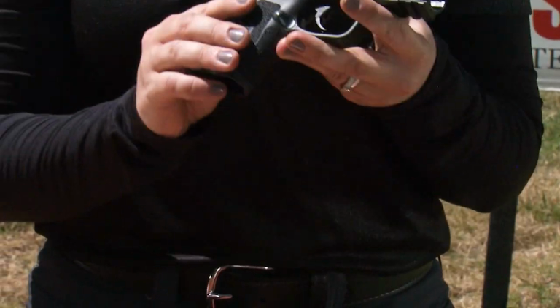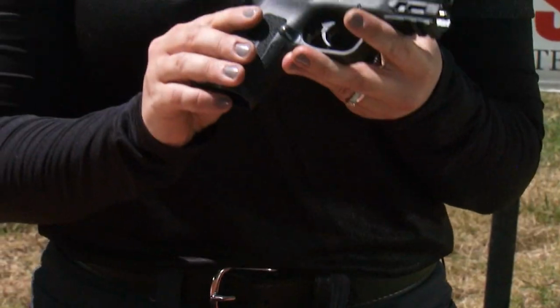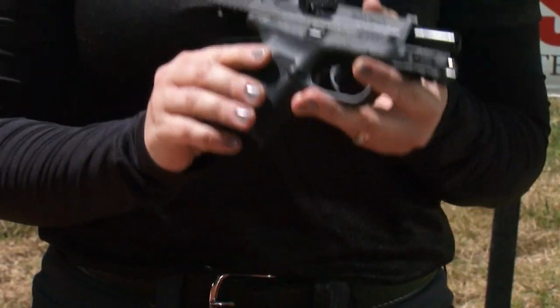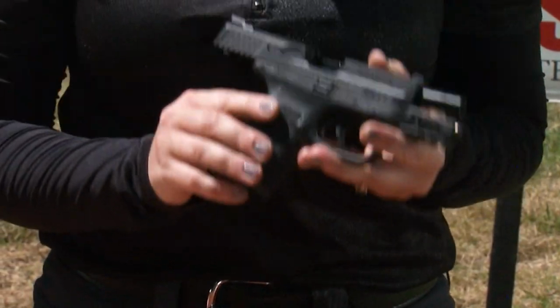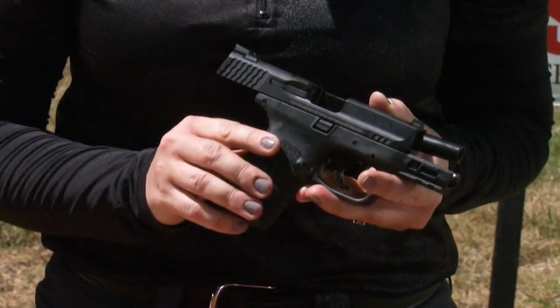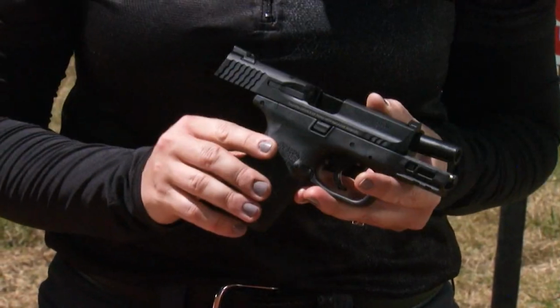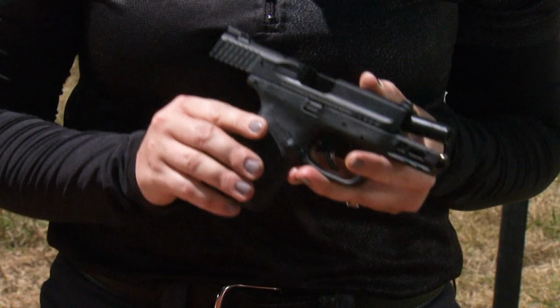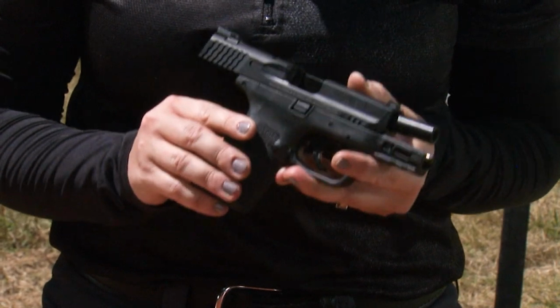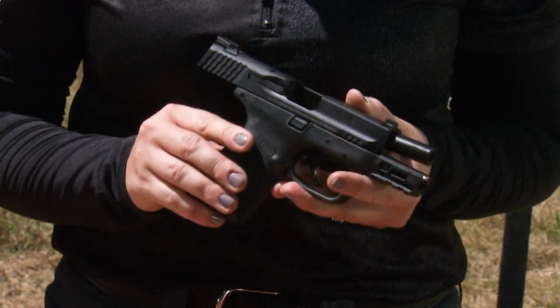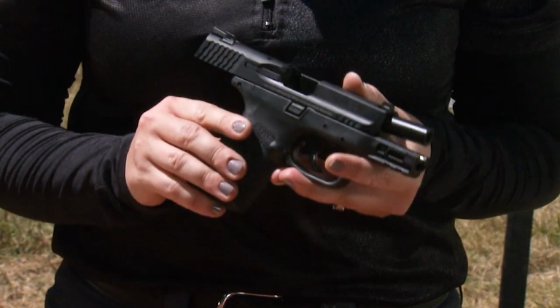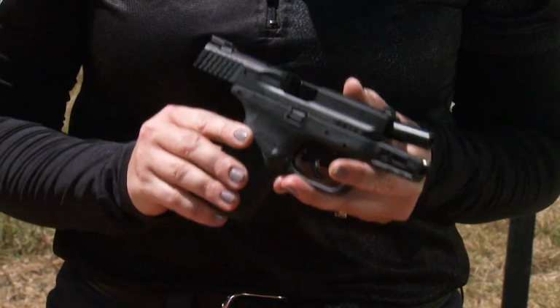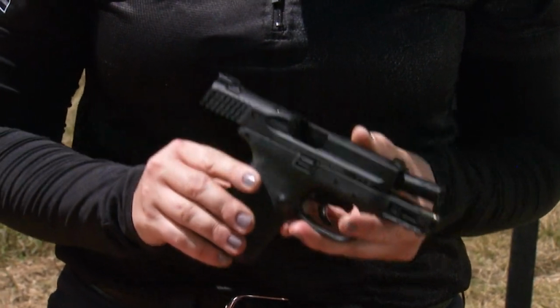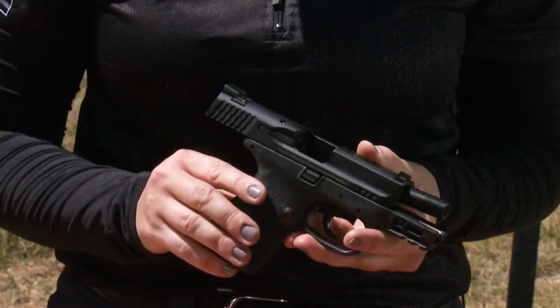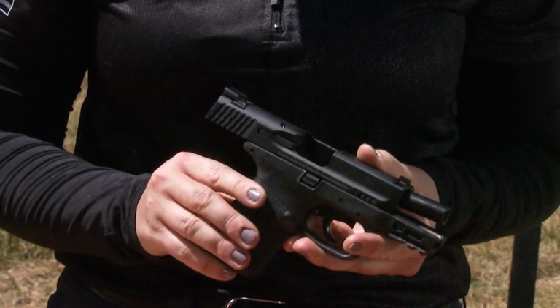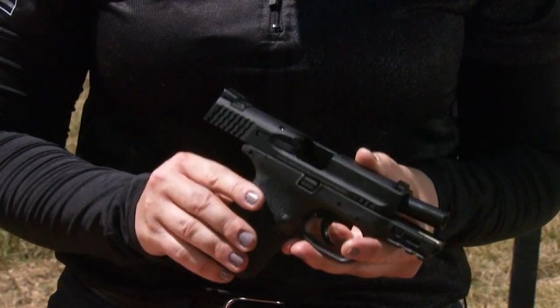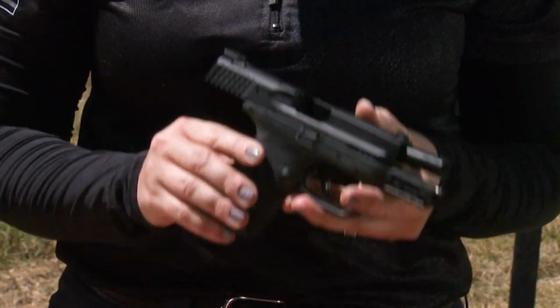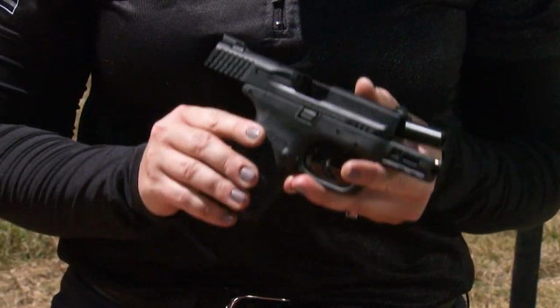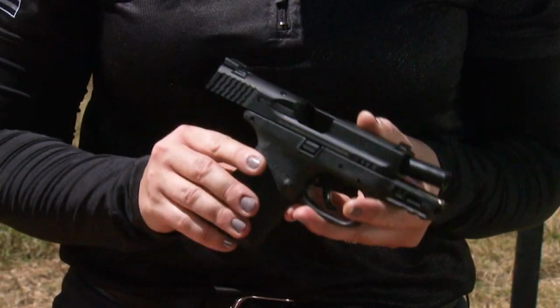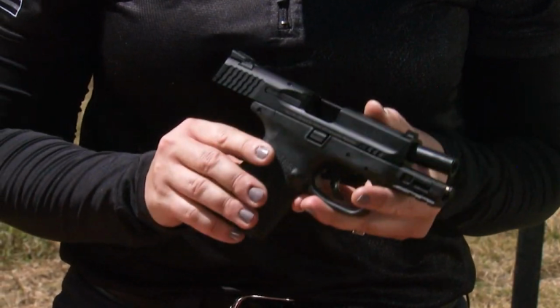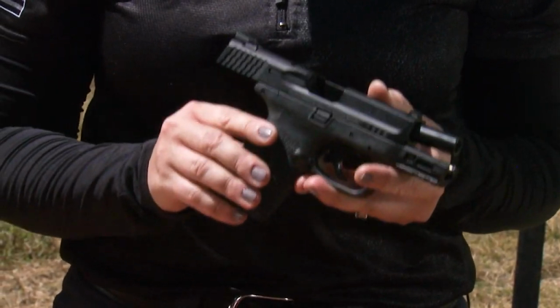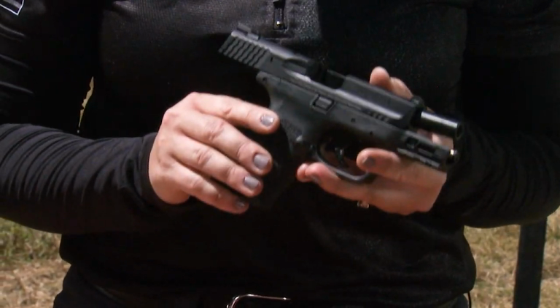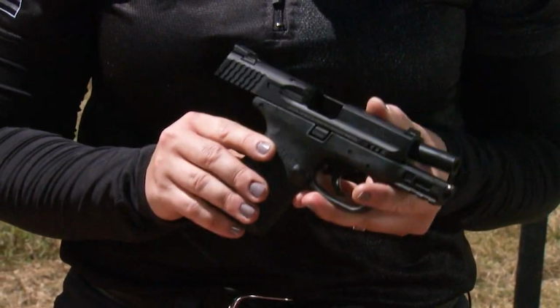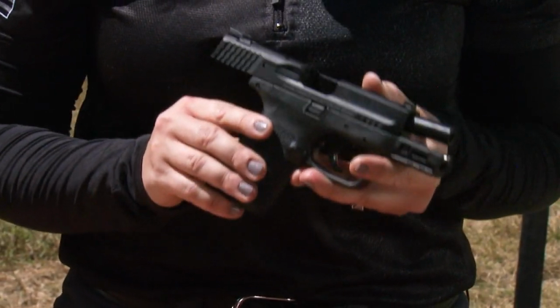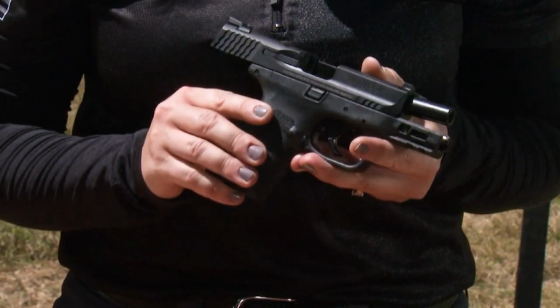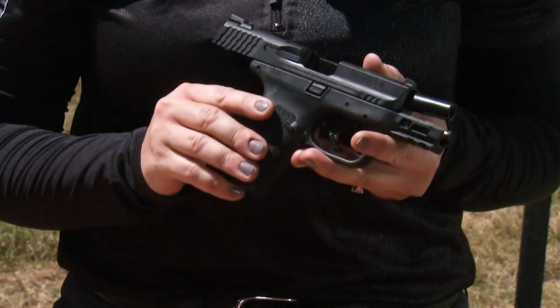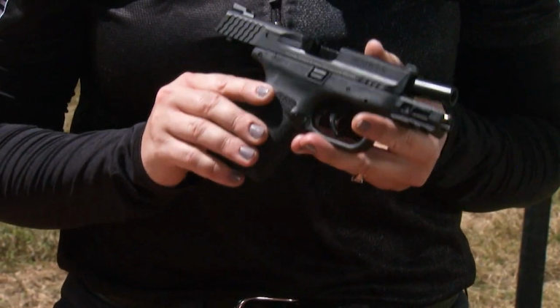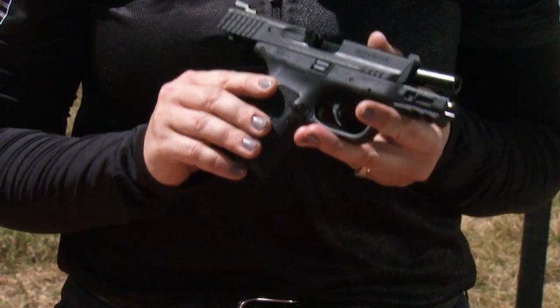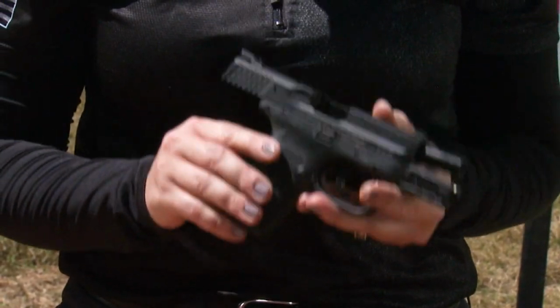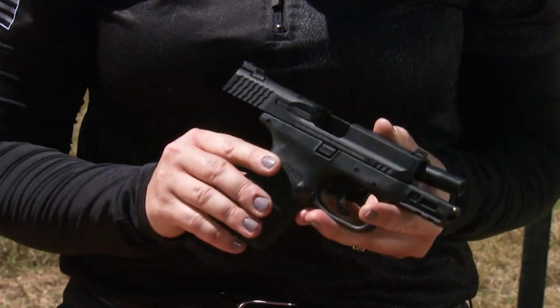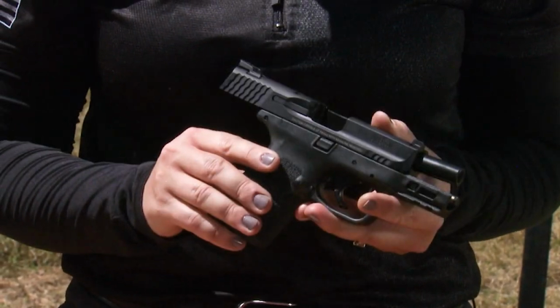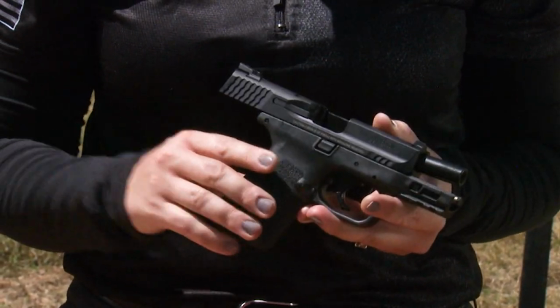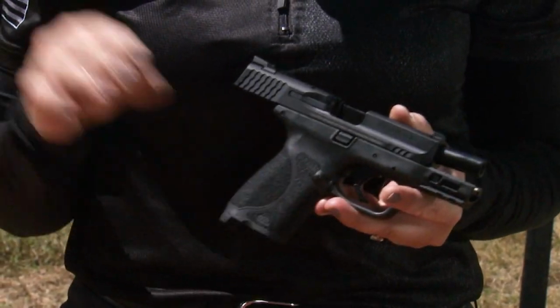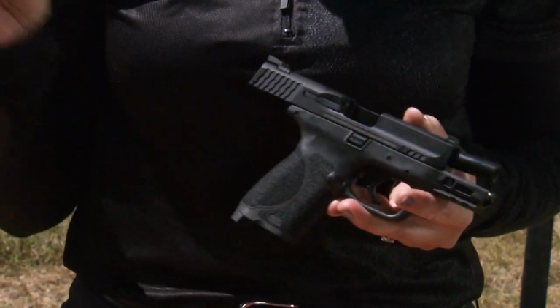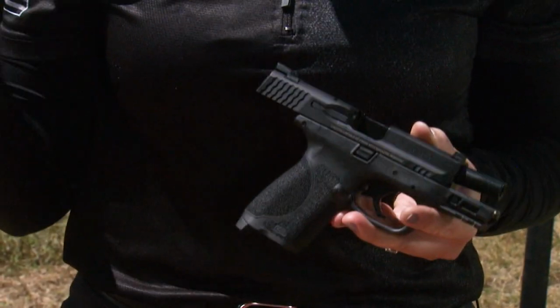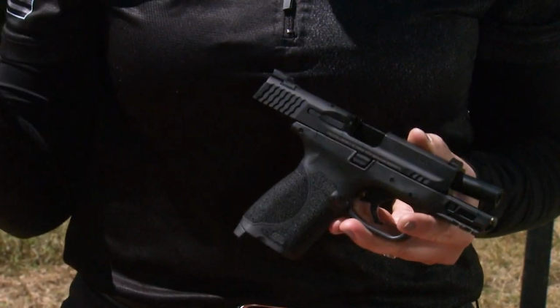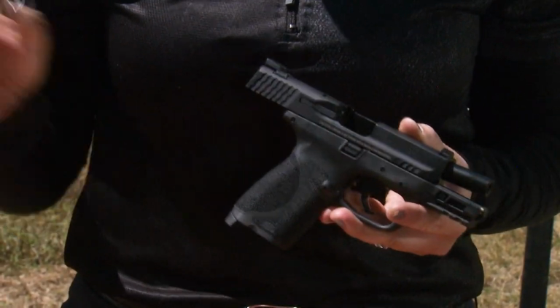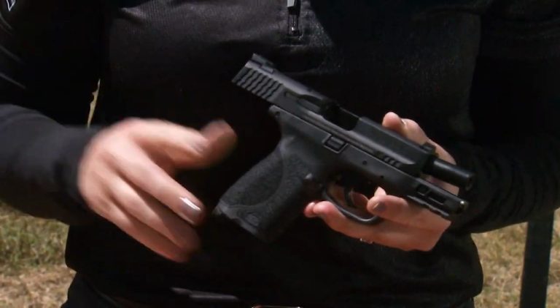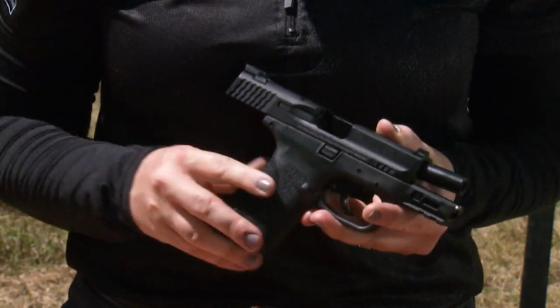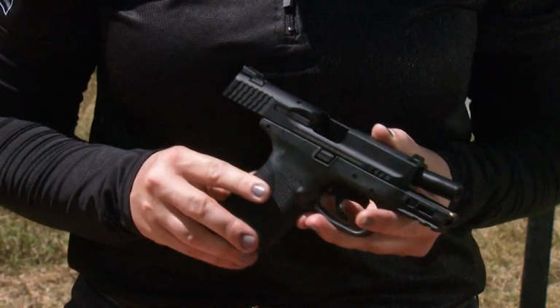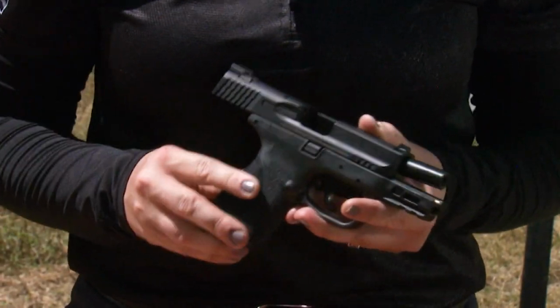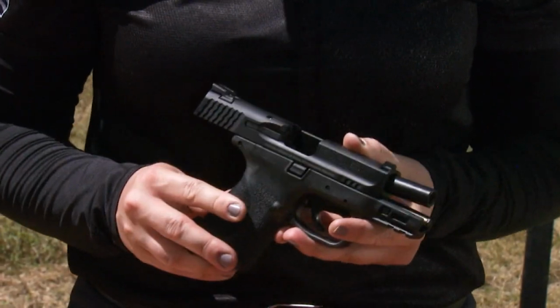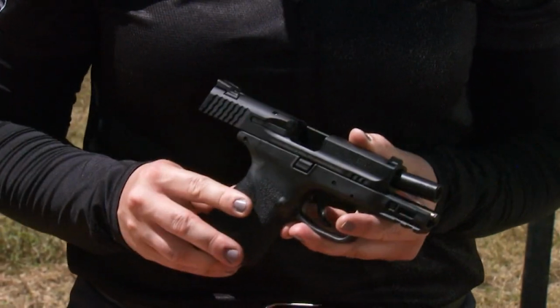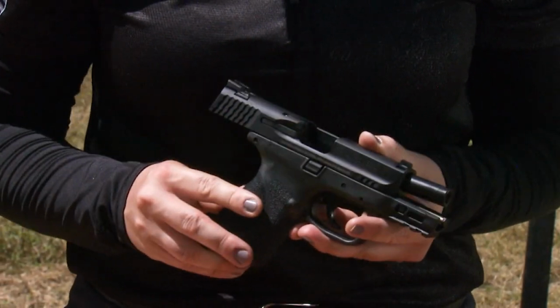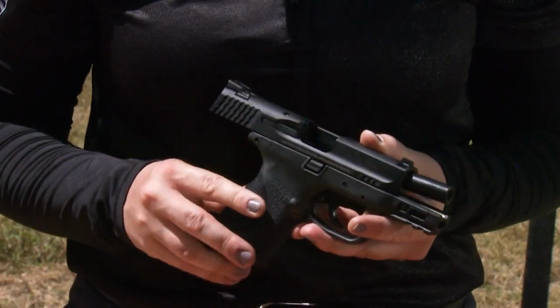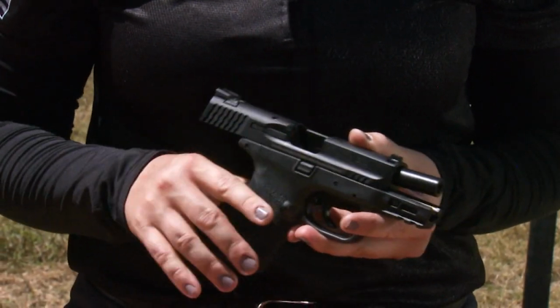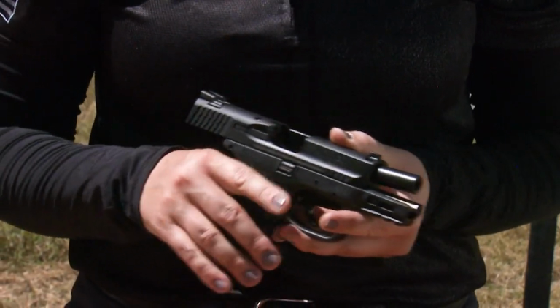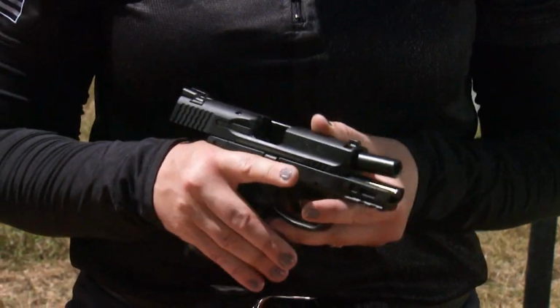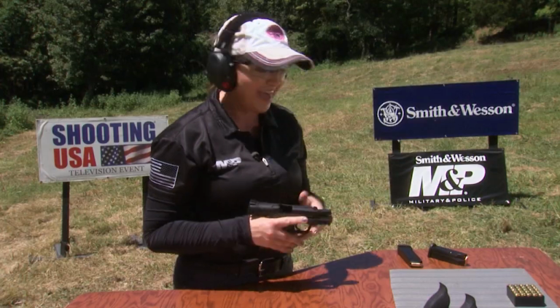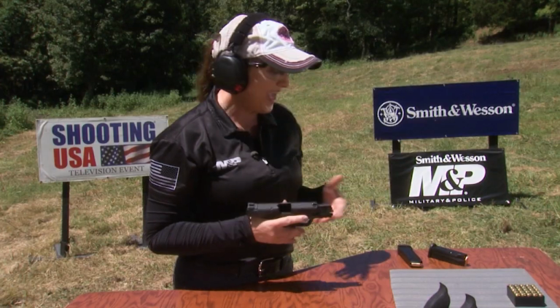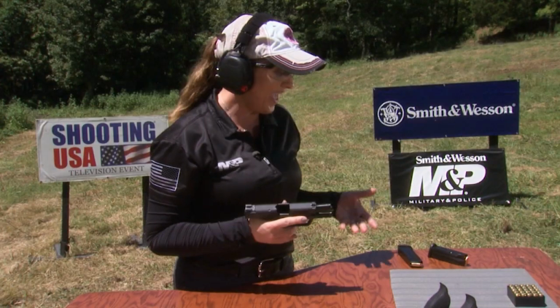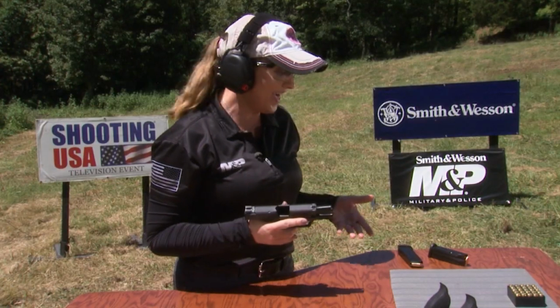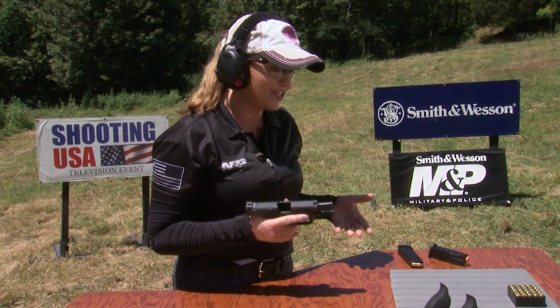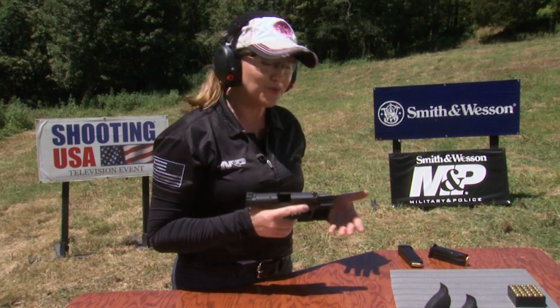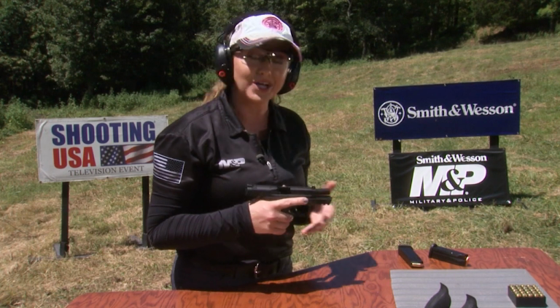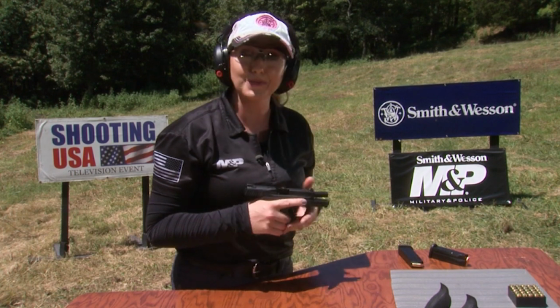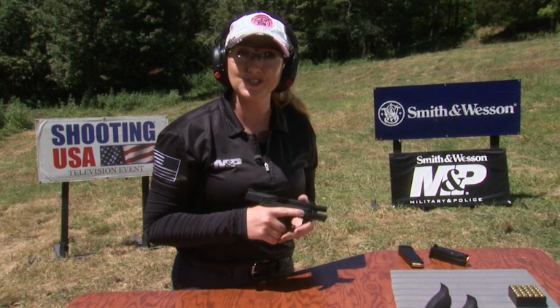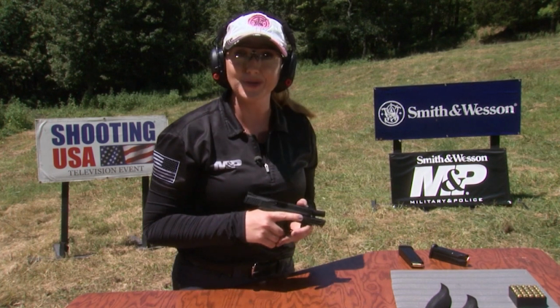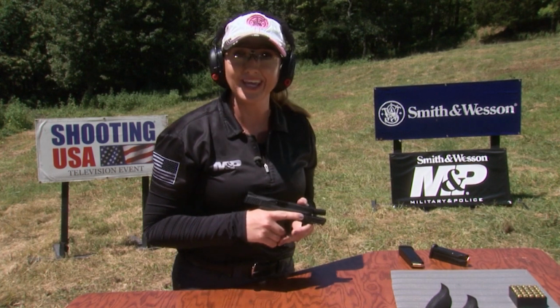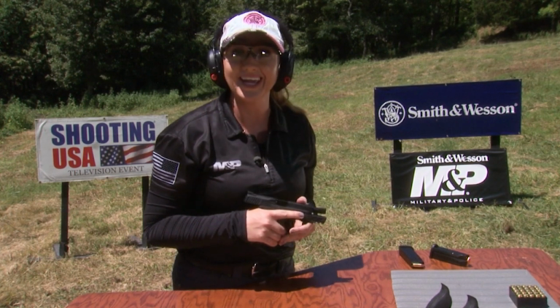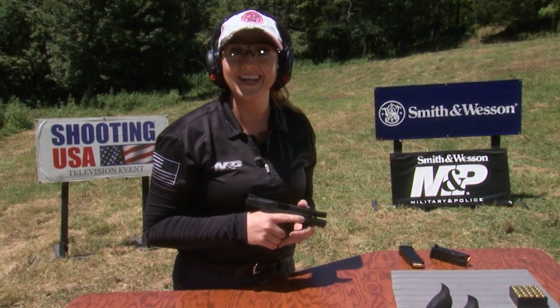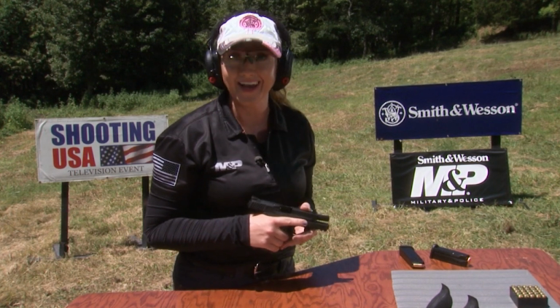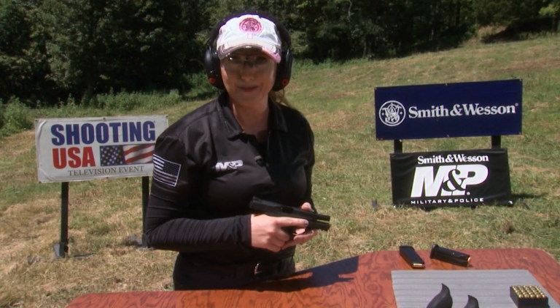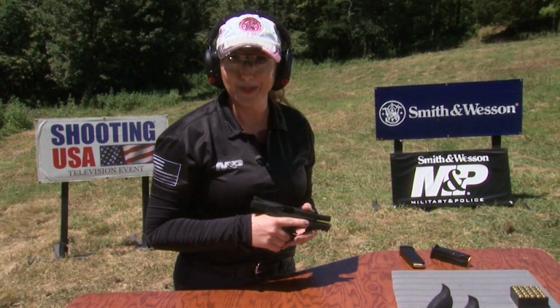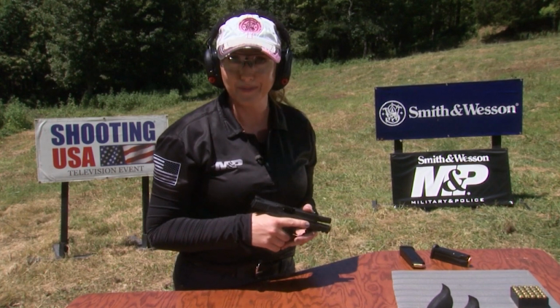To do that, I'm going to use the Smith & Wesson M&P M2.0 Compact, the 3.6 inch model, and we're going to be shooting it in 9mm.